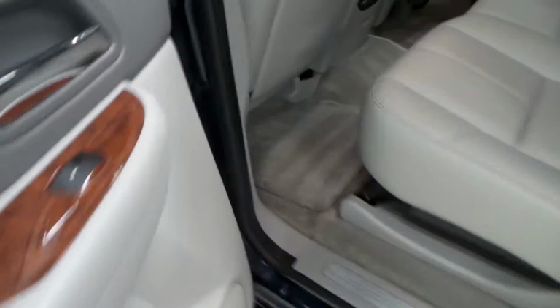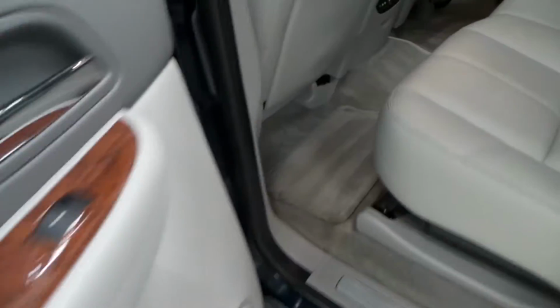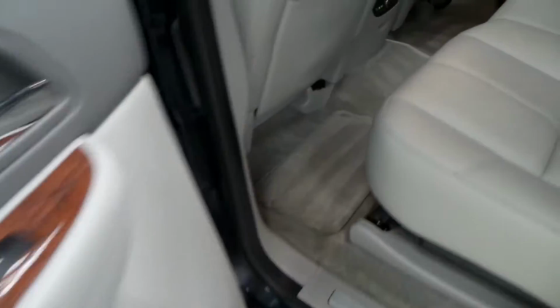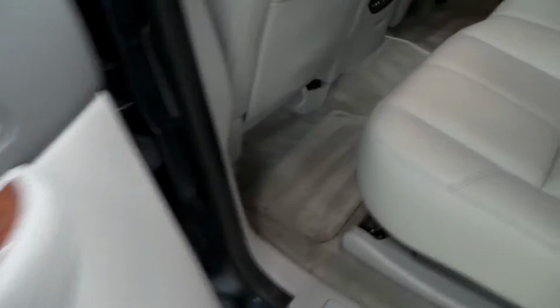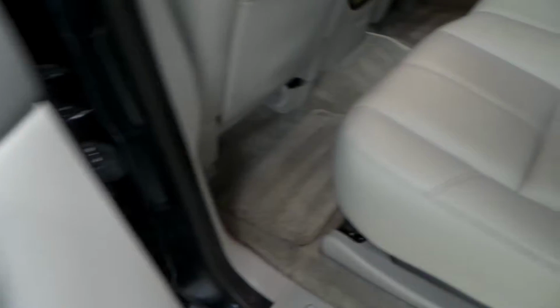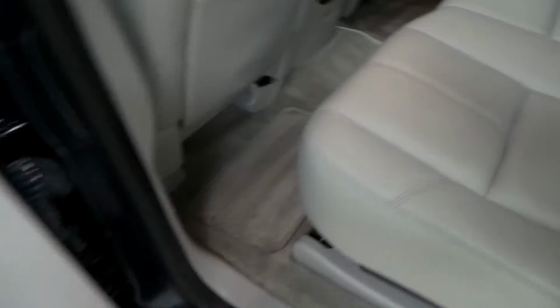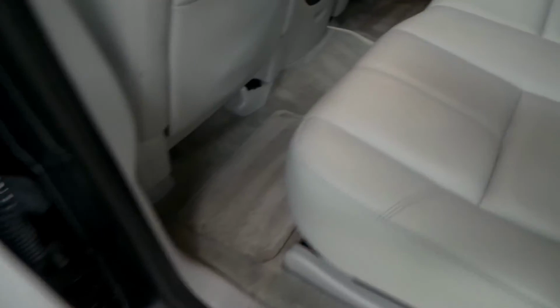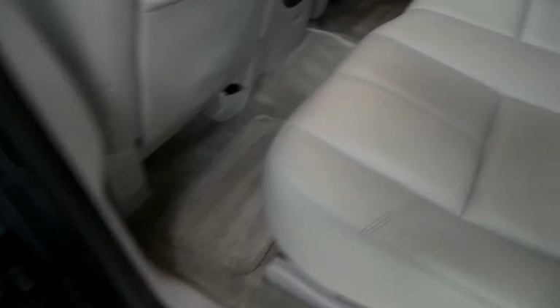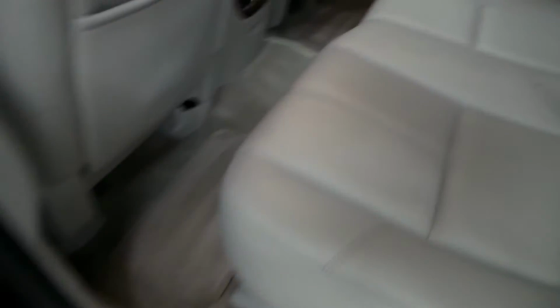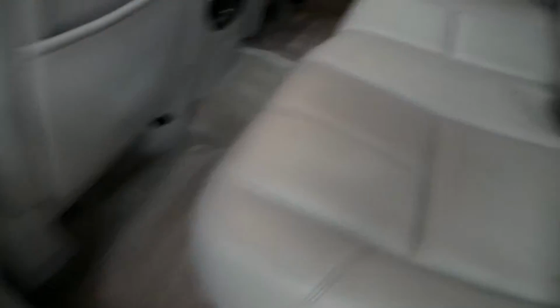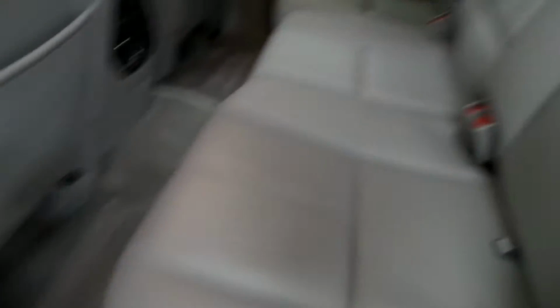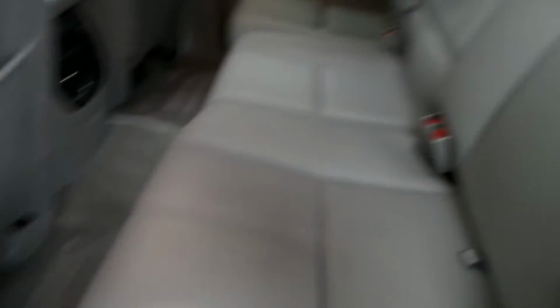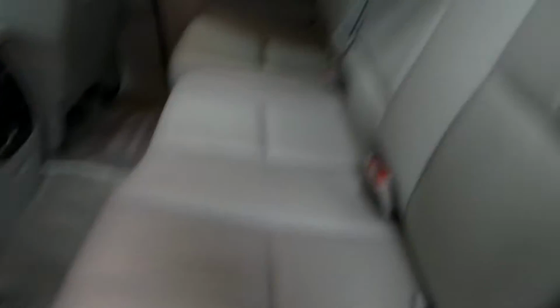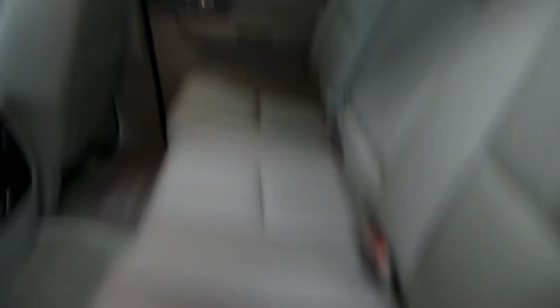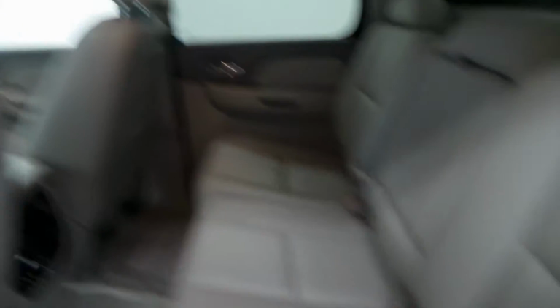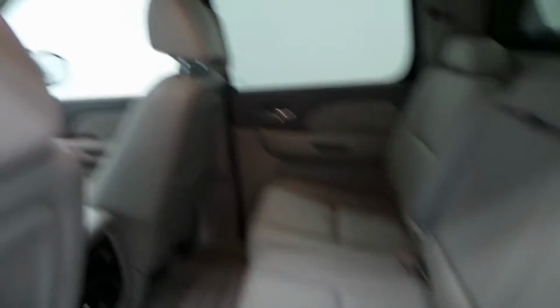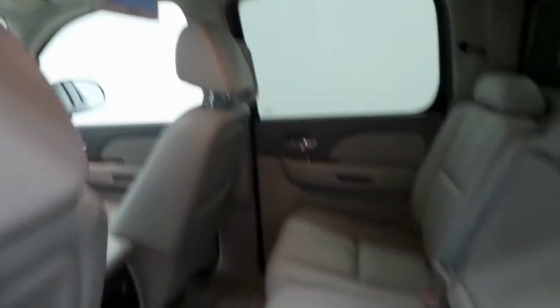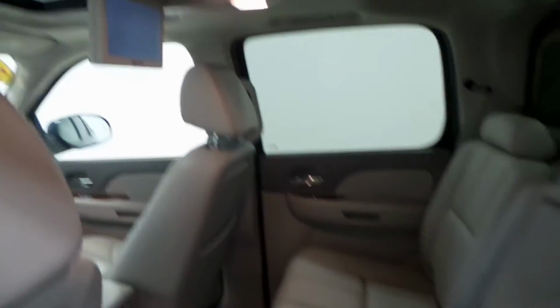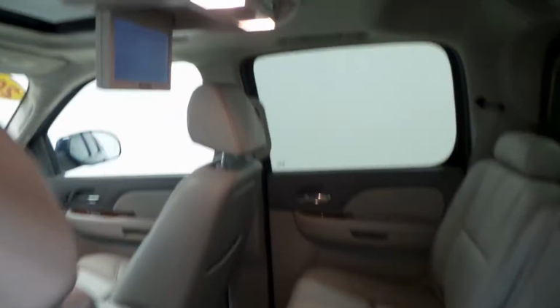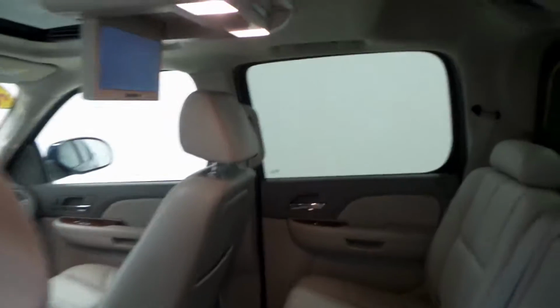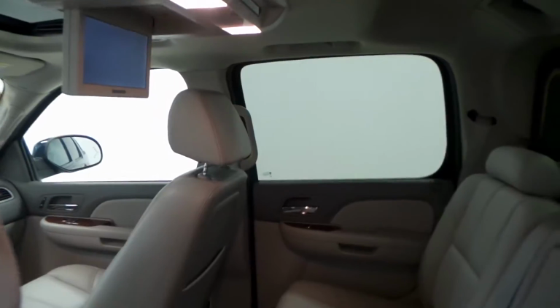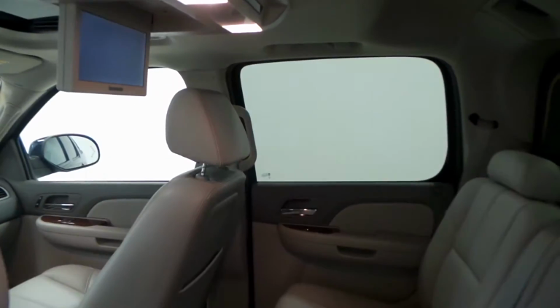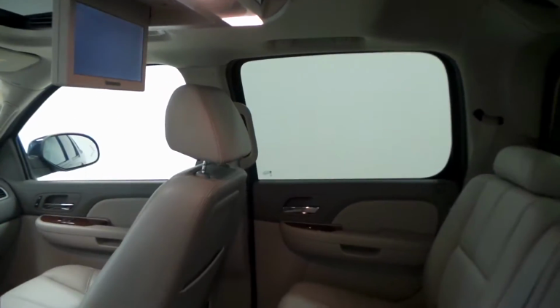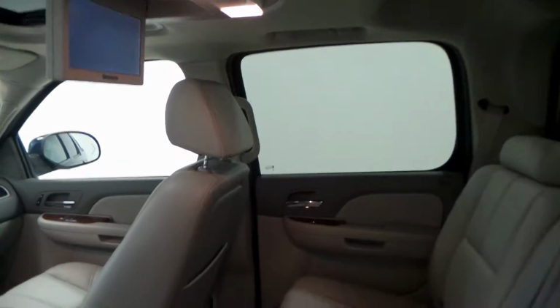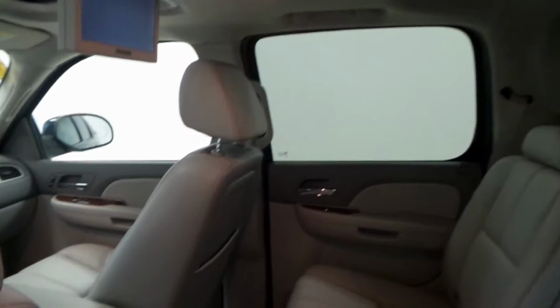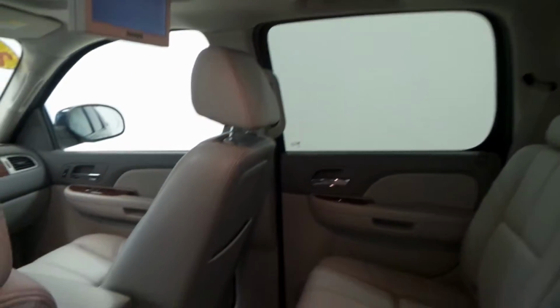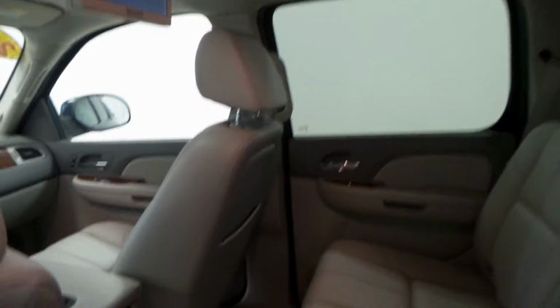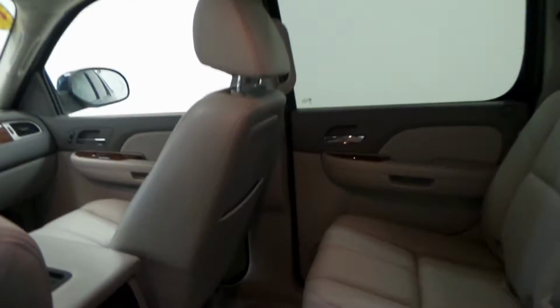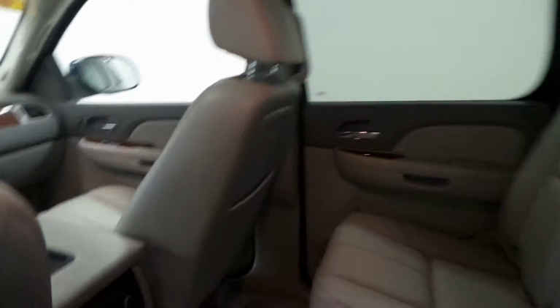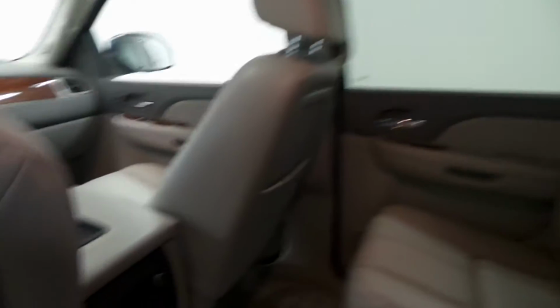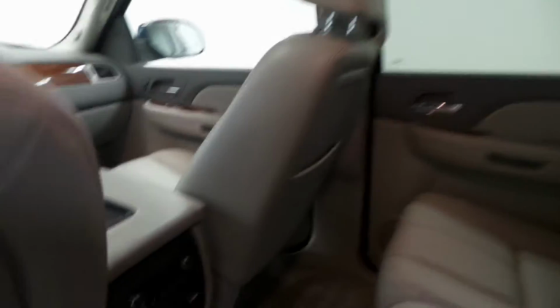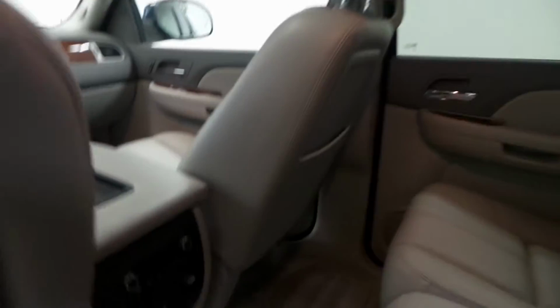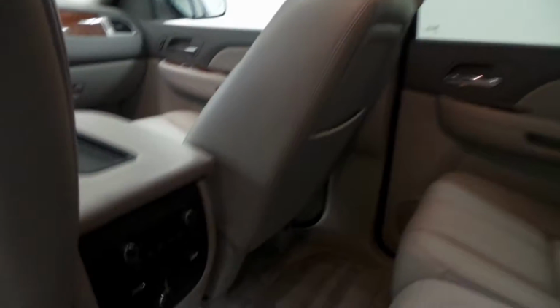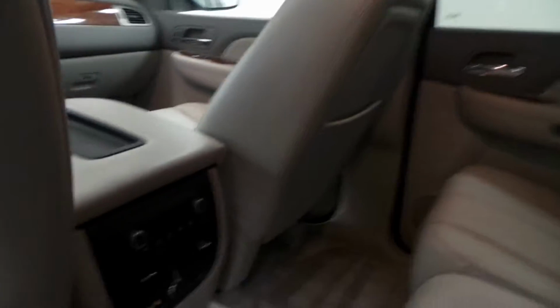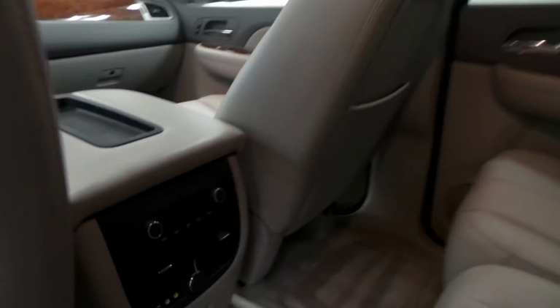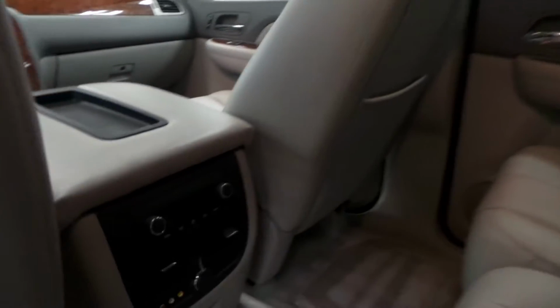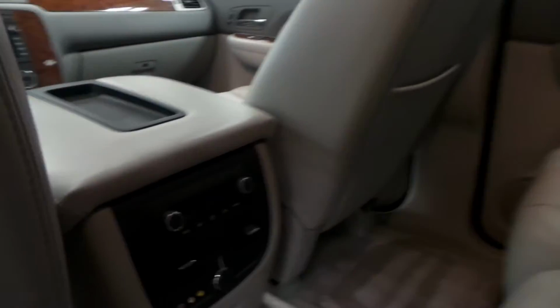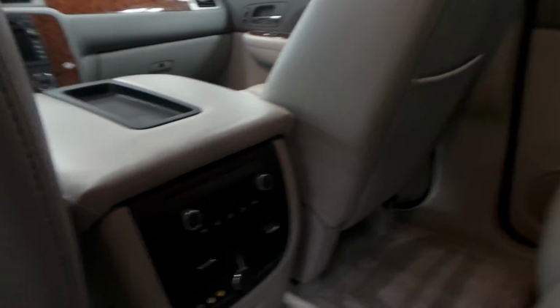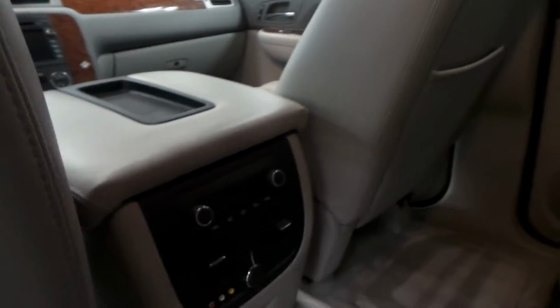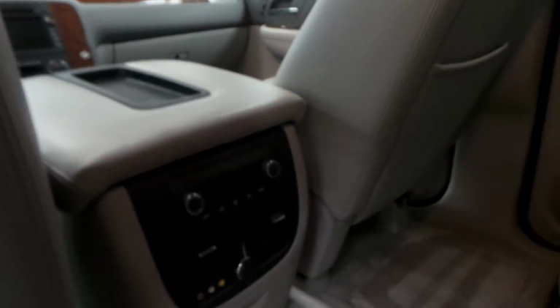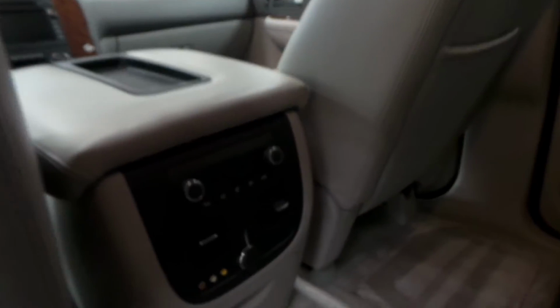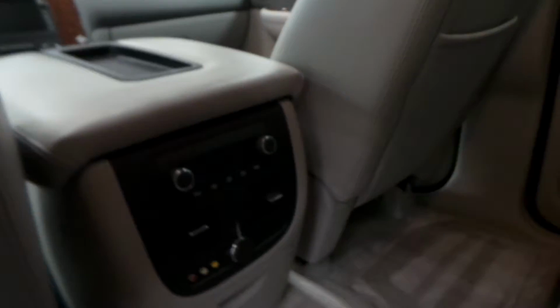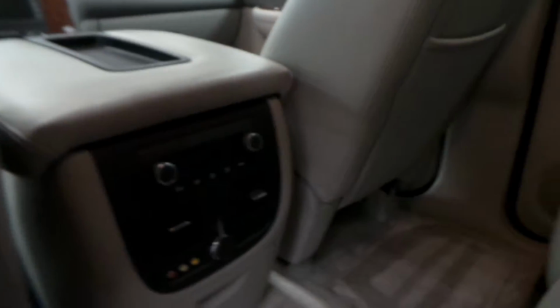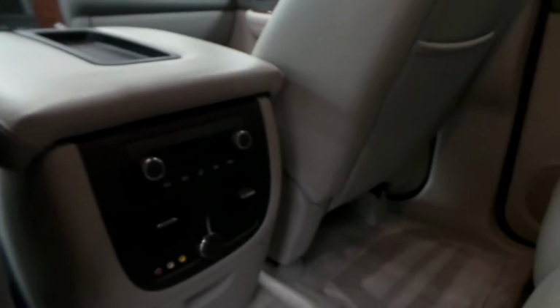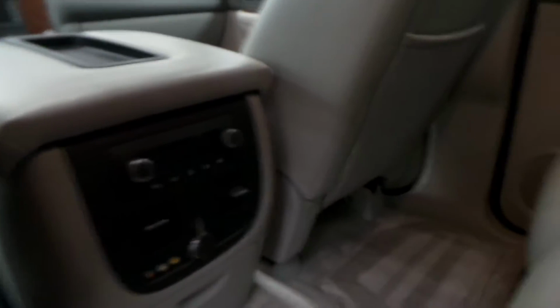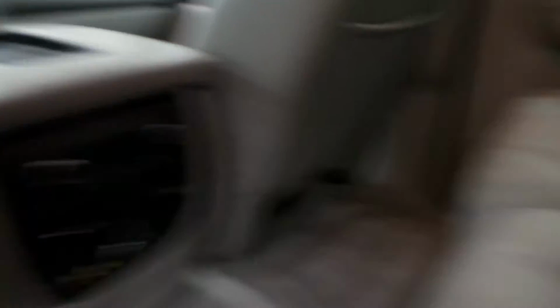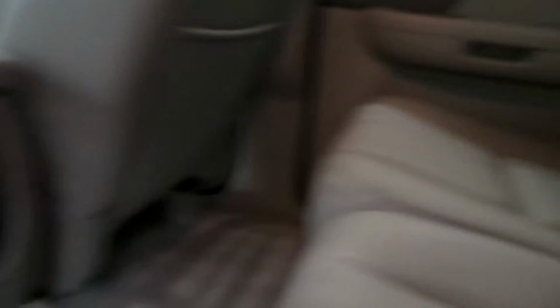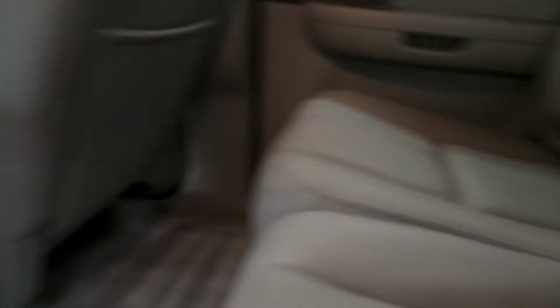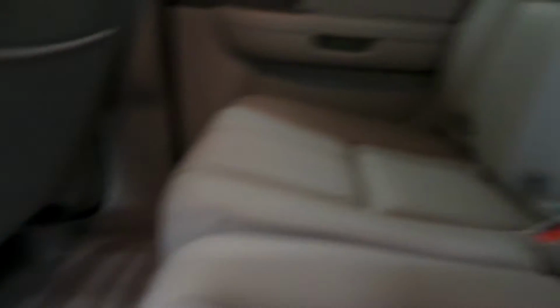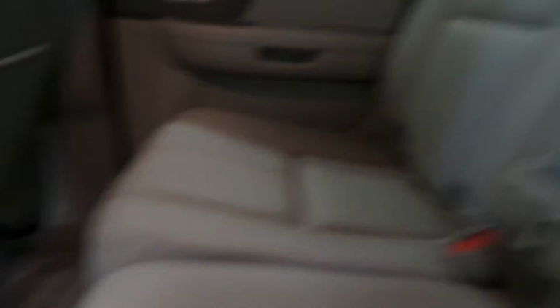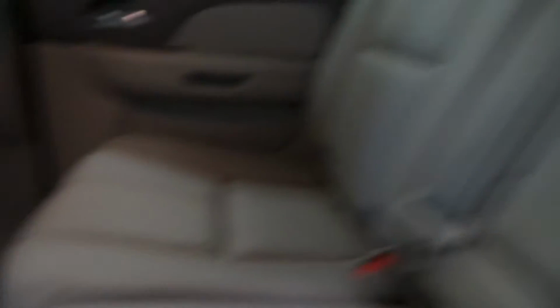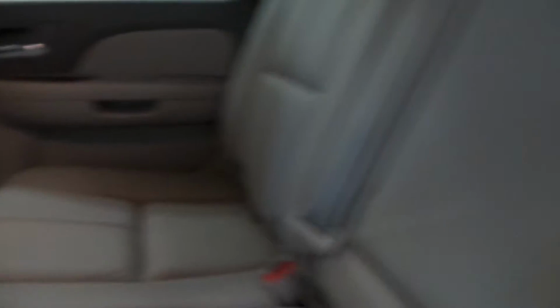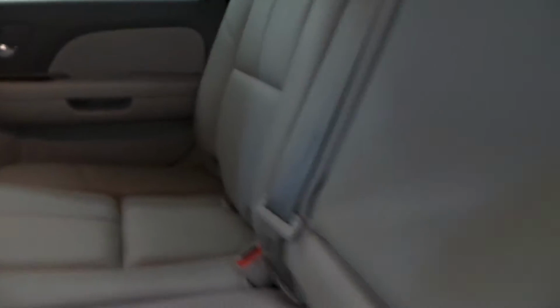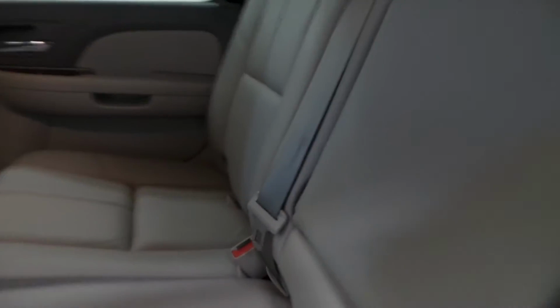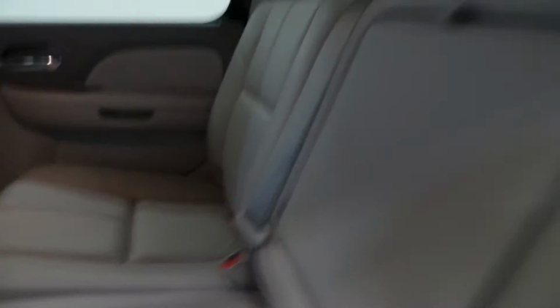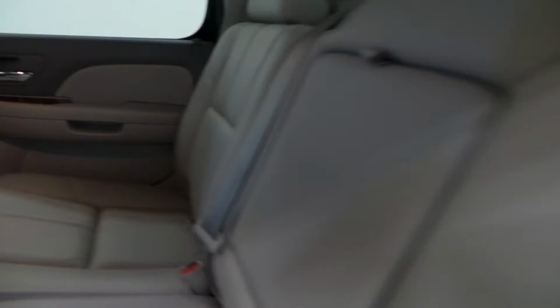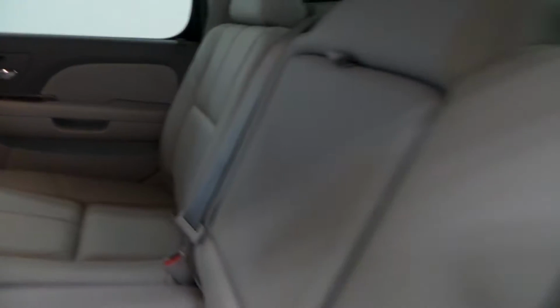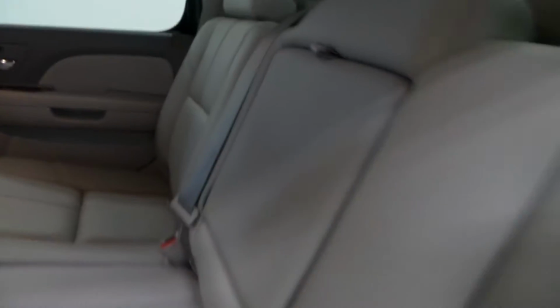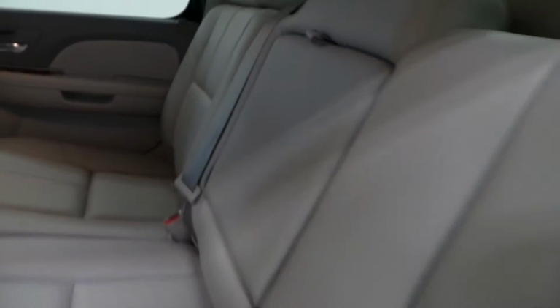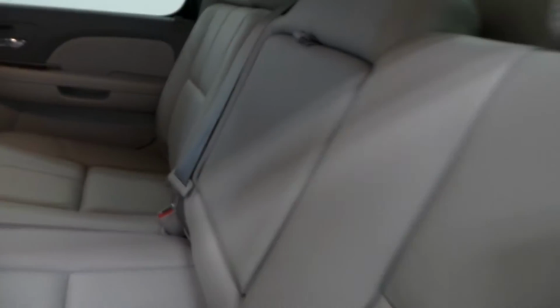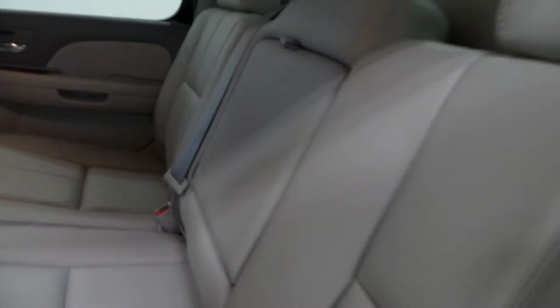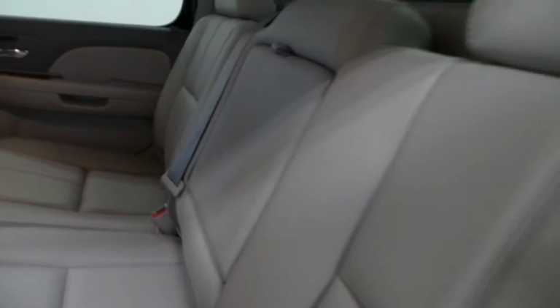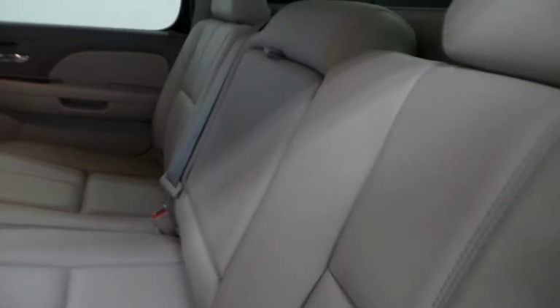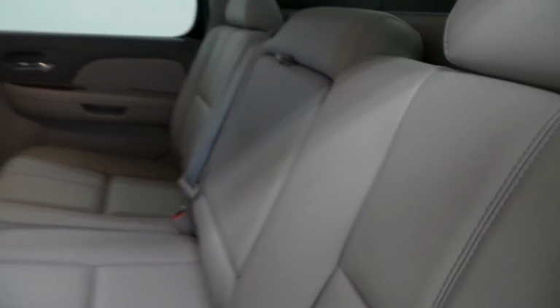Here is the back seat — it has a rear seat entertainment system. There are the controls for that, and a nice tan leather interior.